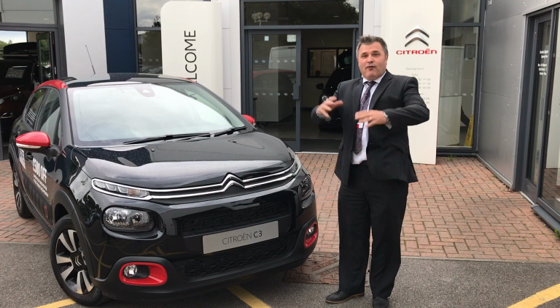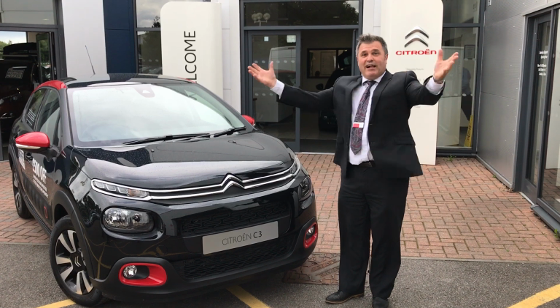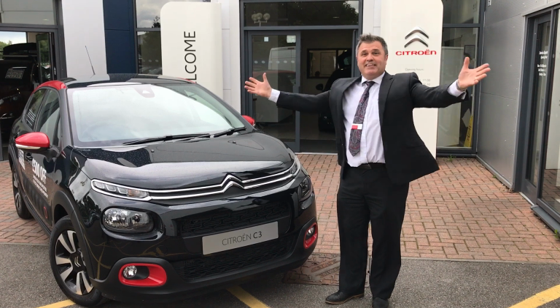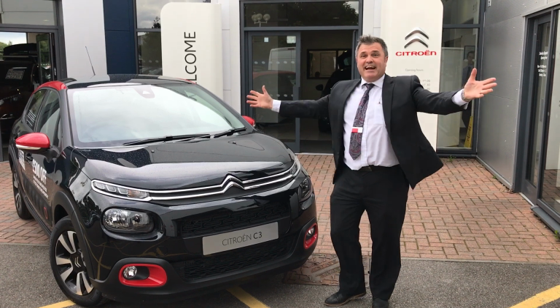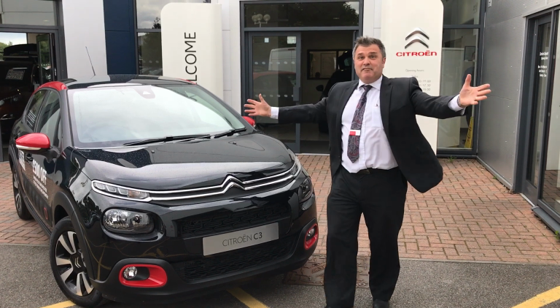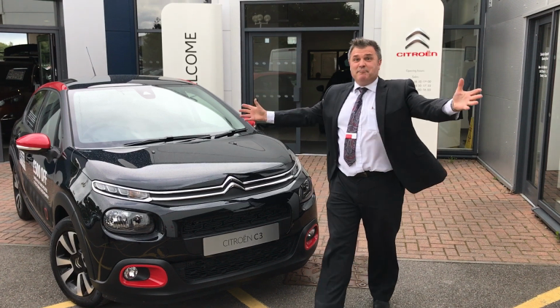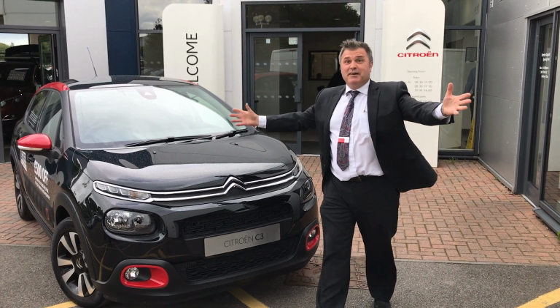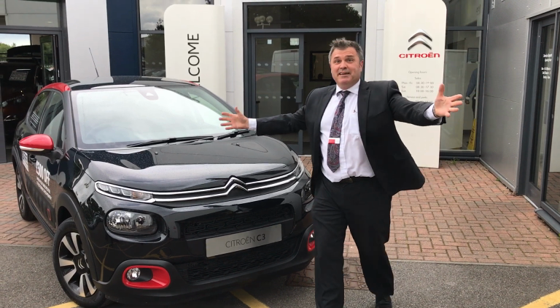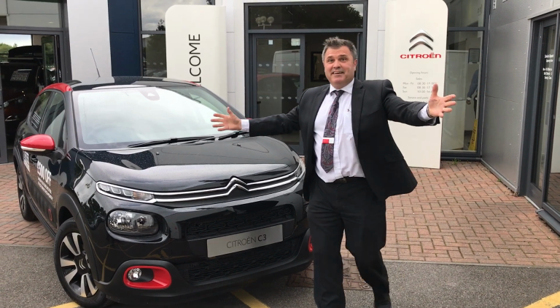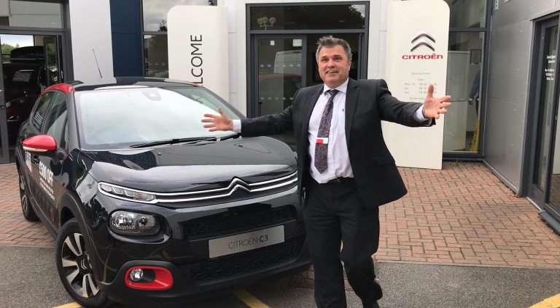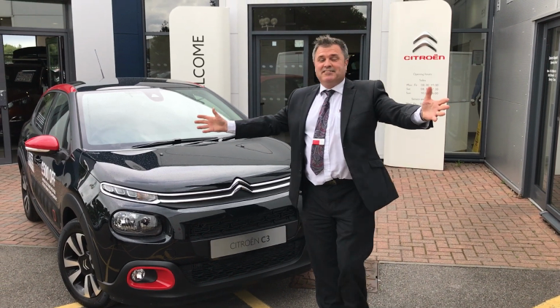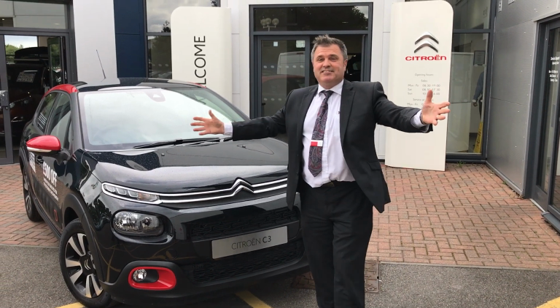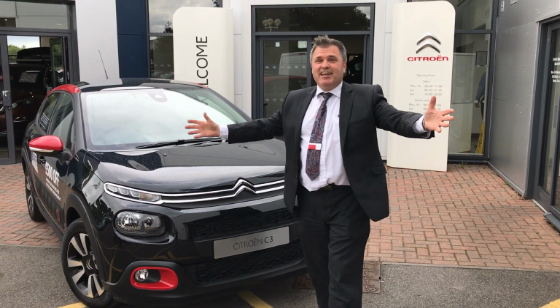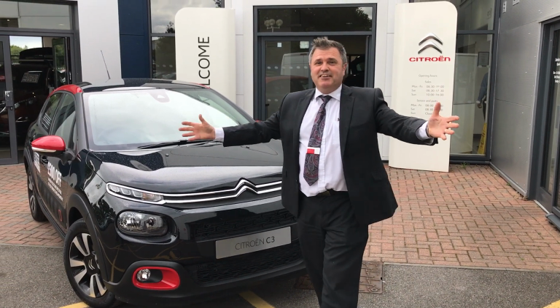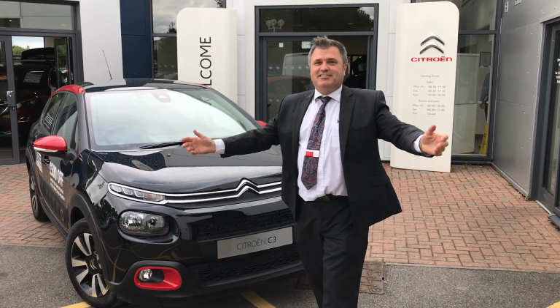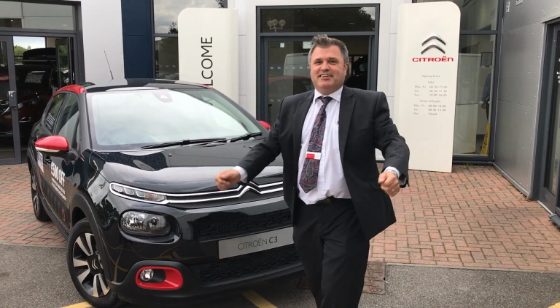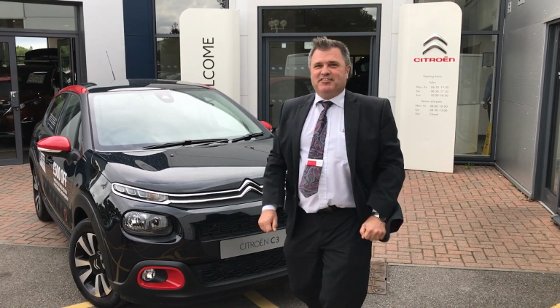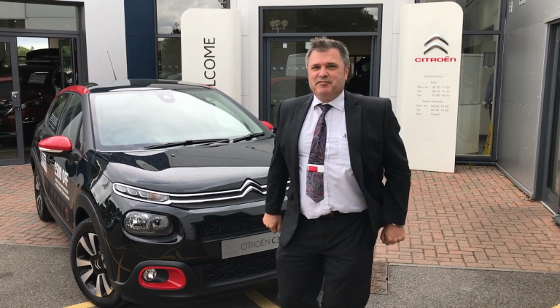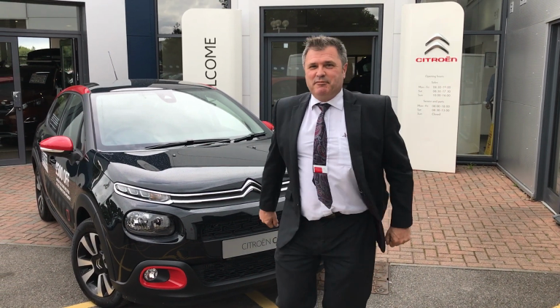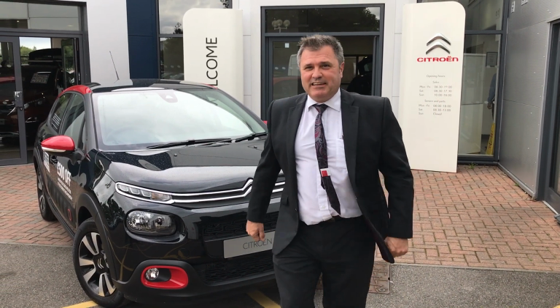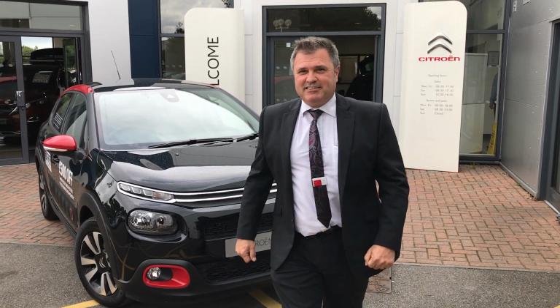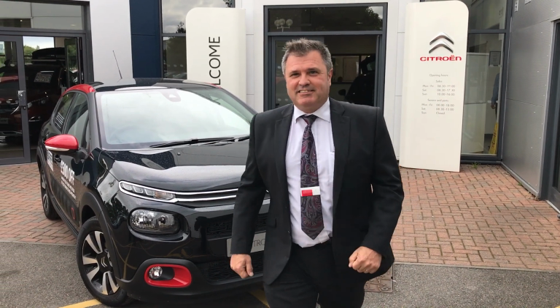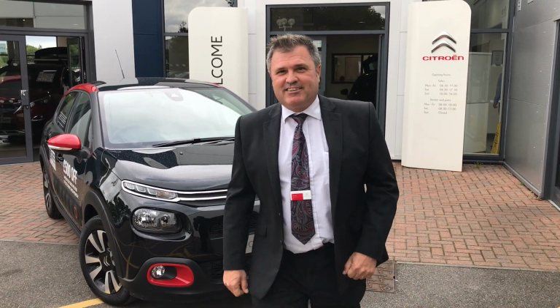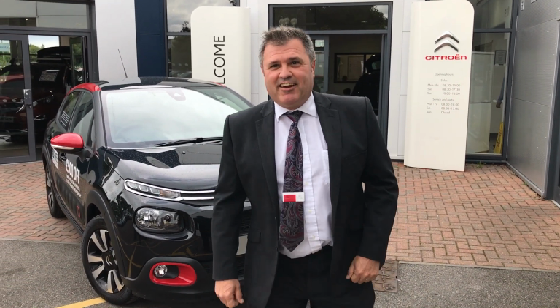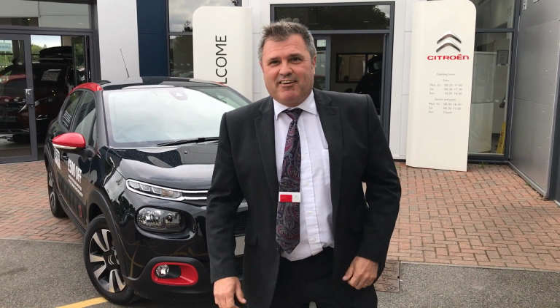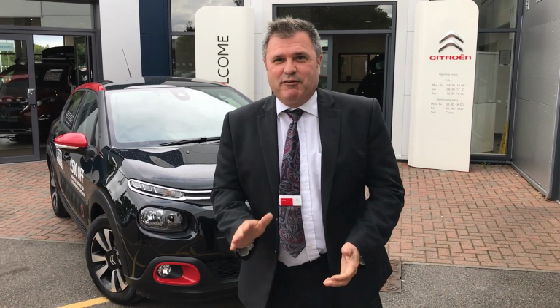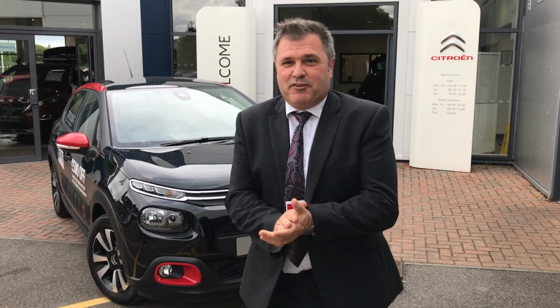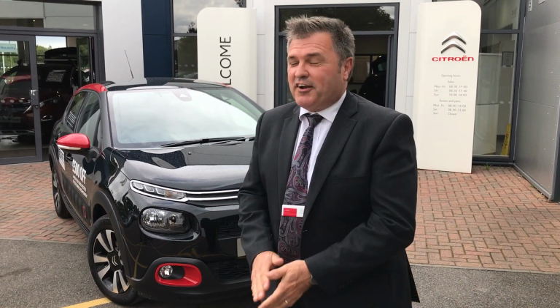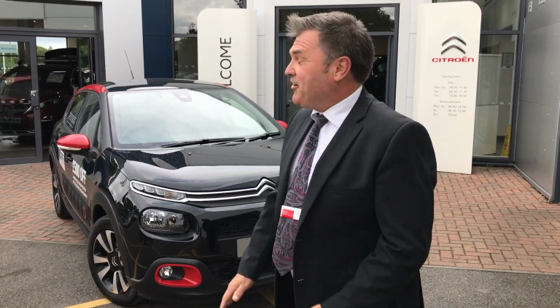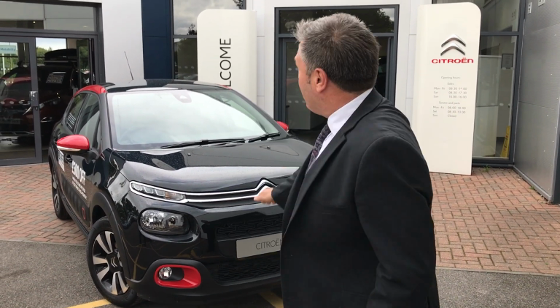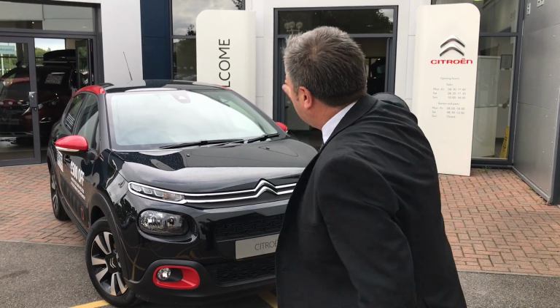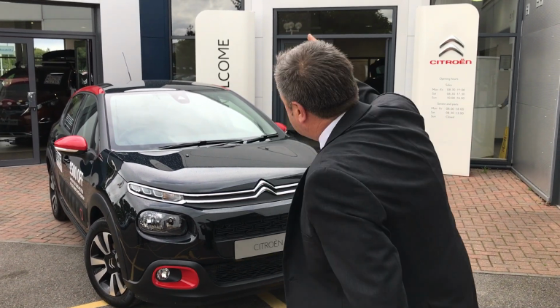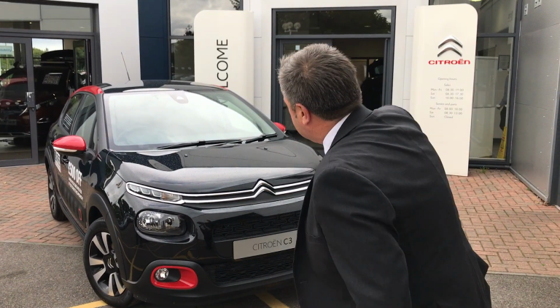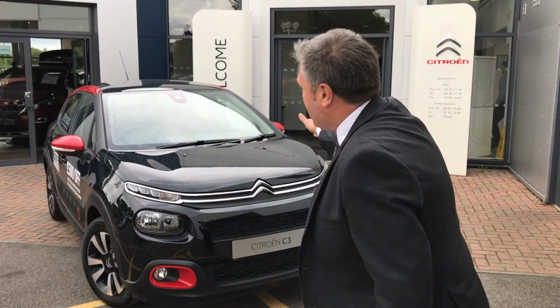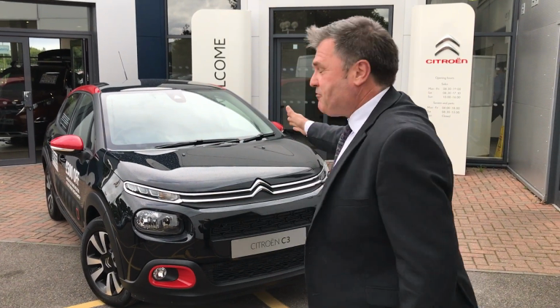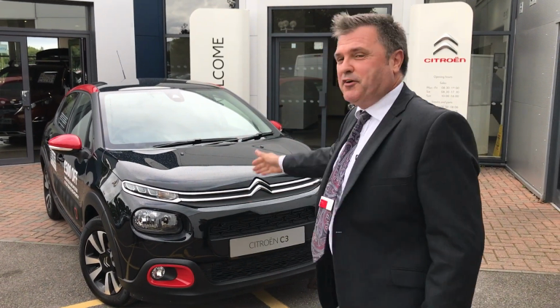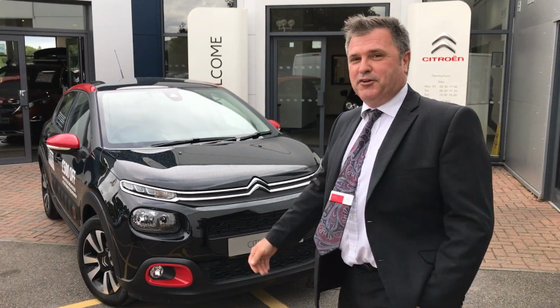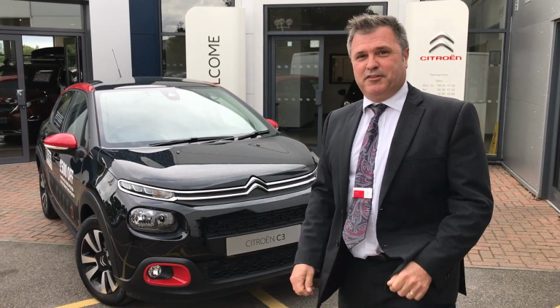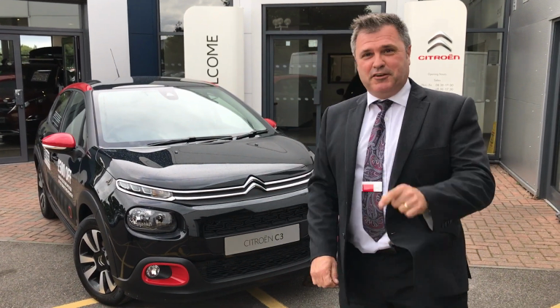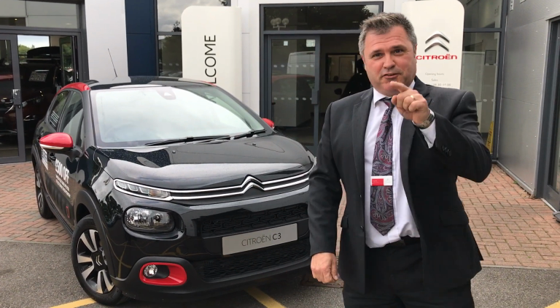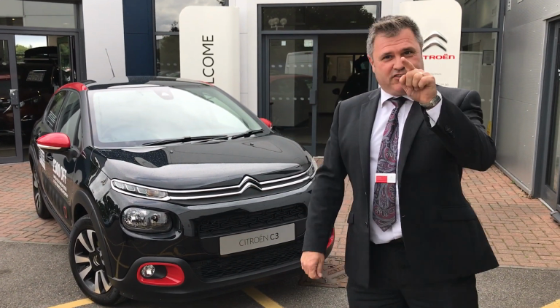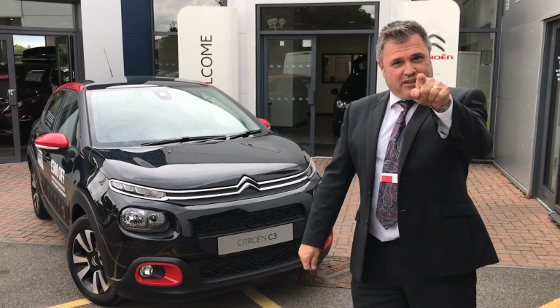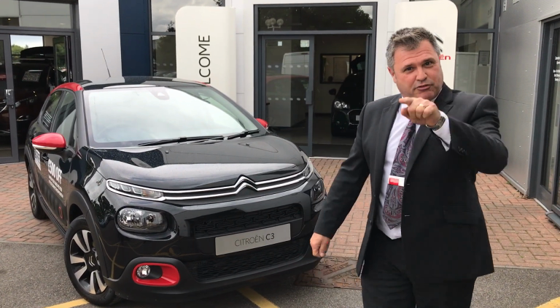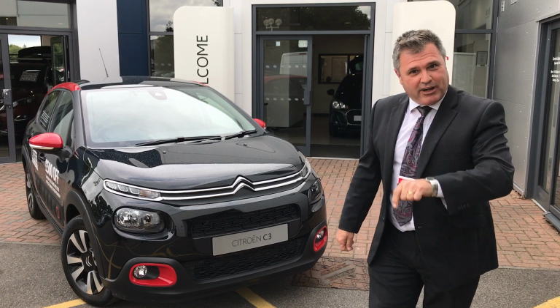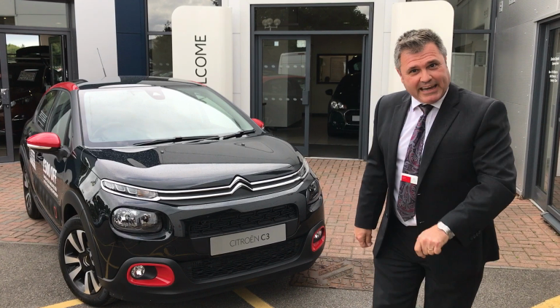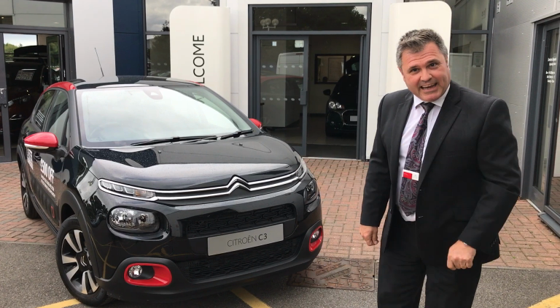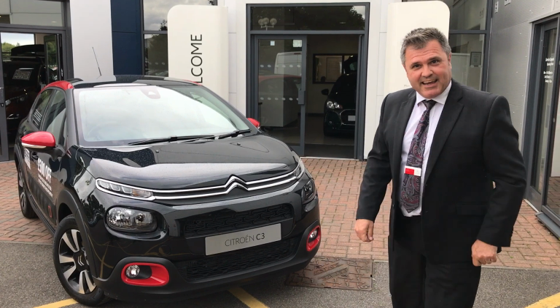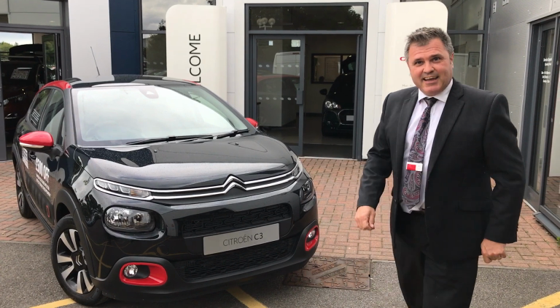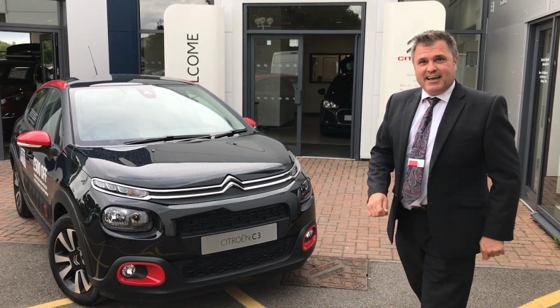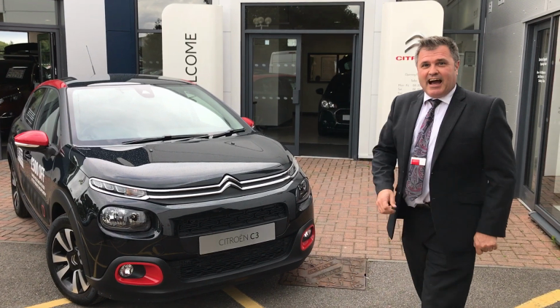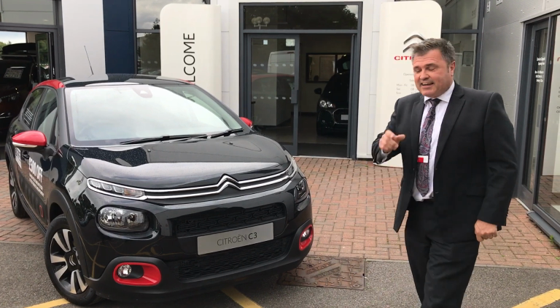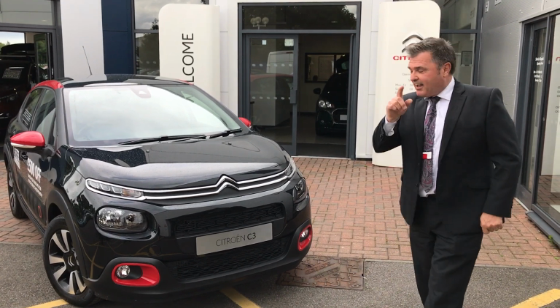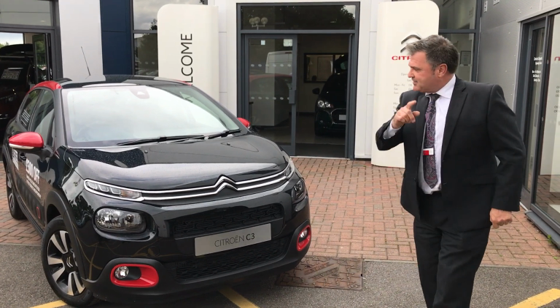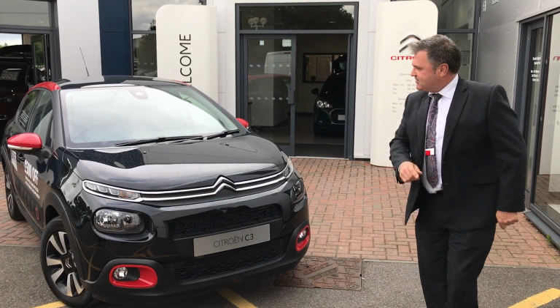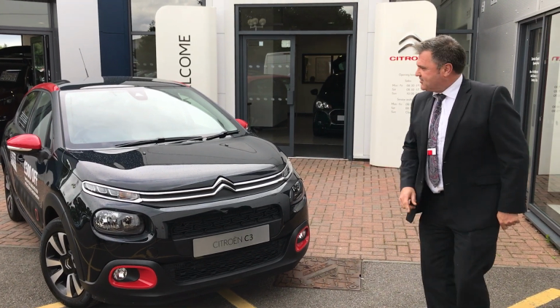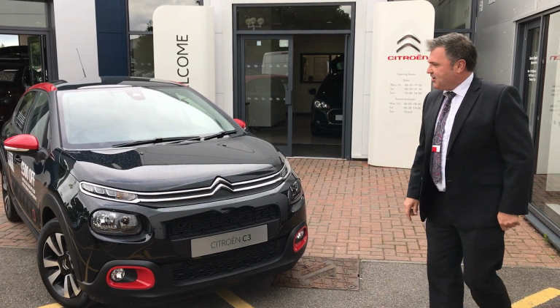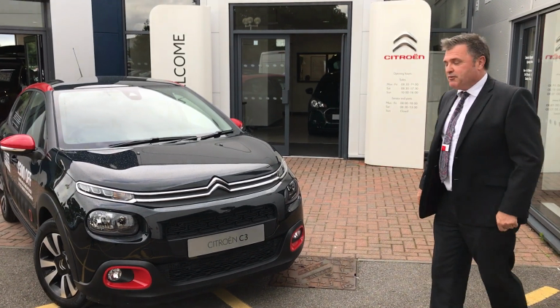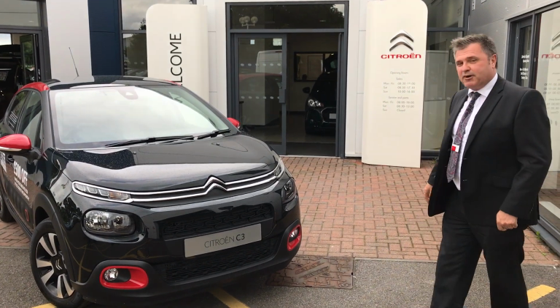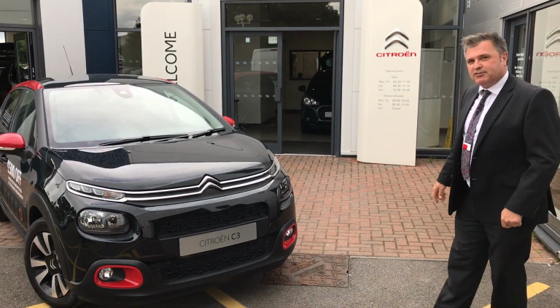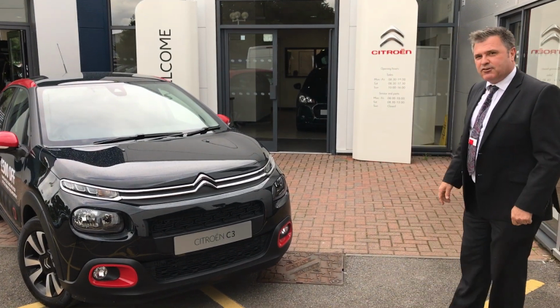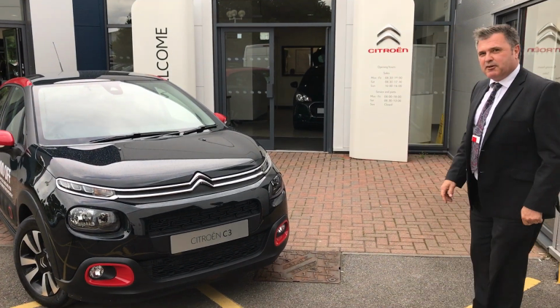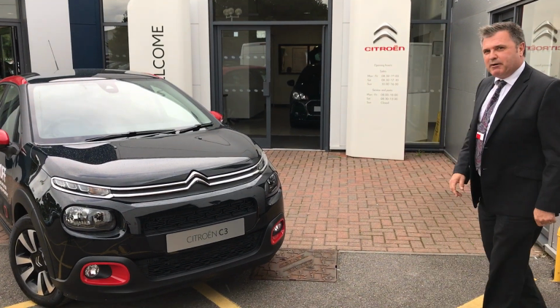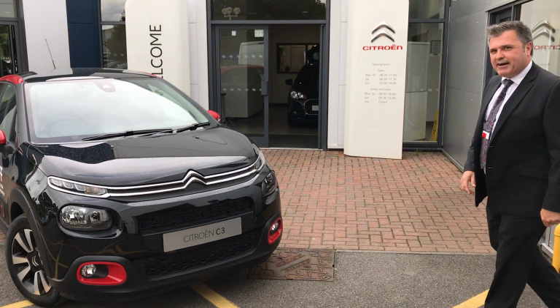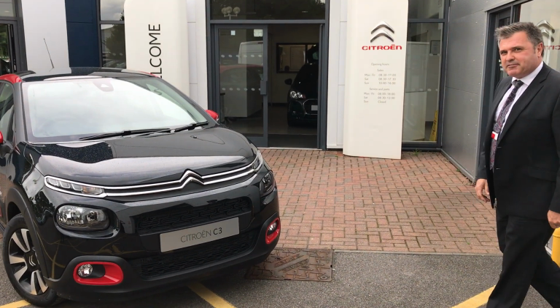Welcome to Snows Citroën Basingstoke. We've got it right here for you — the new C3. I'd like to show you what it's all about.